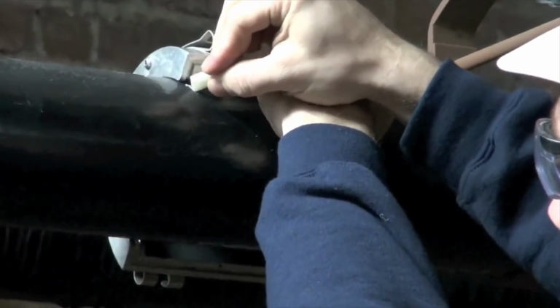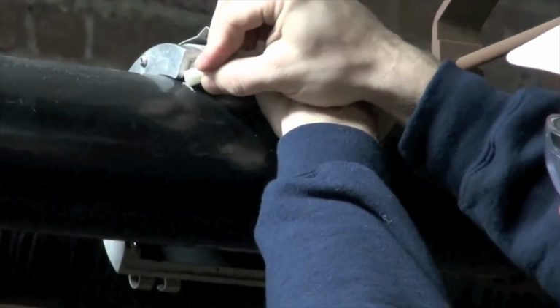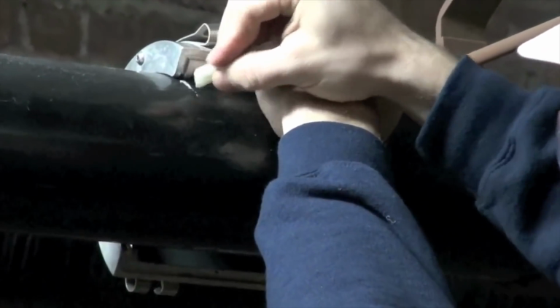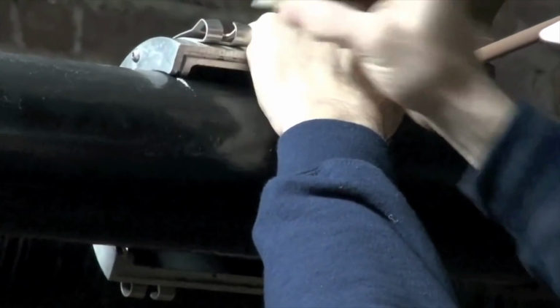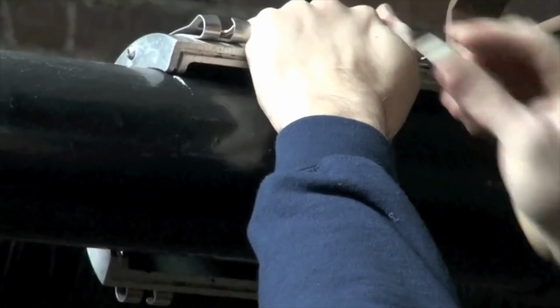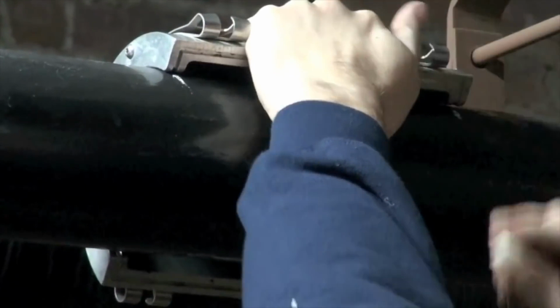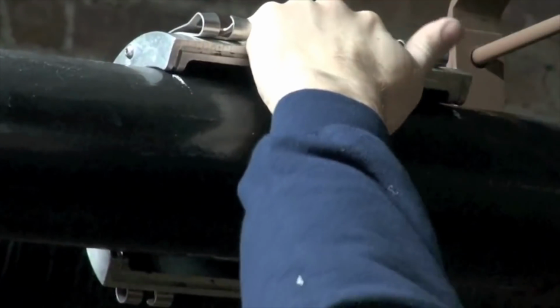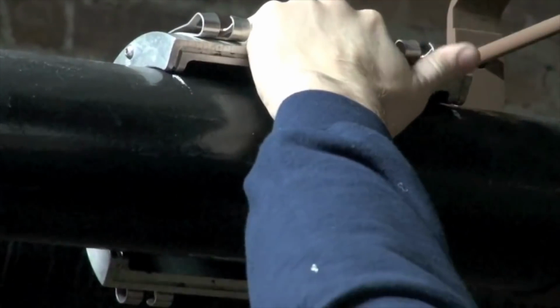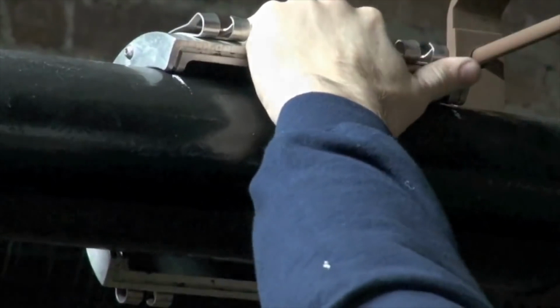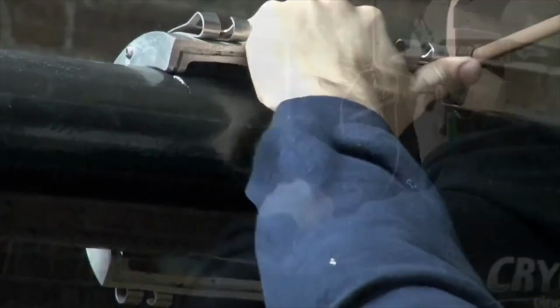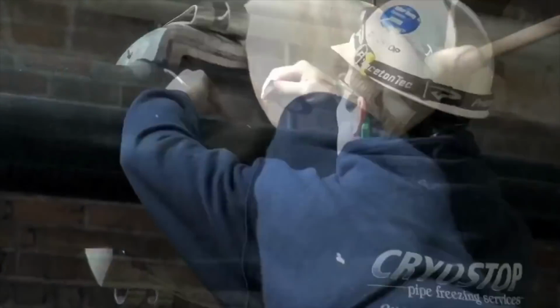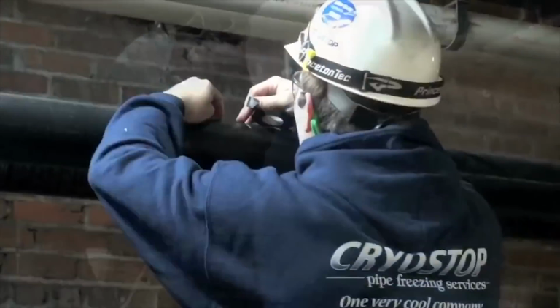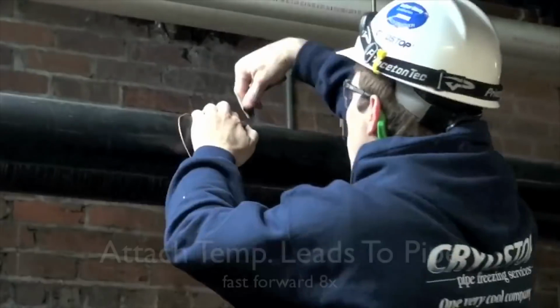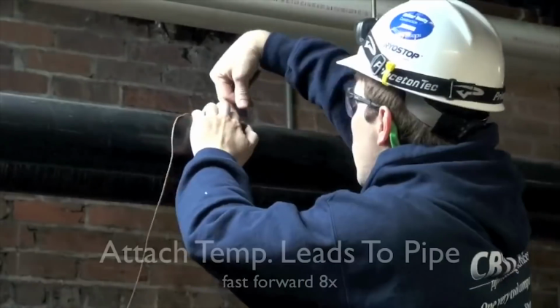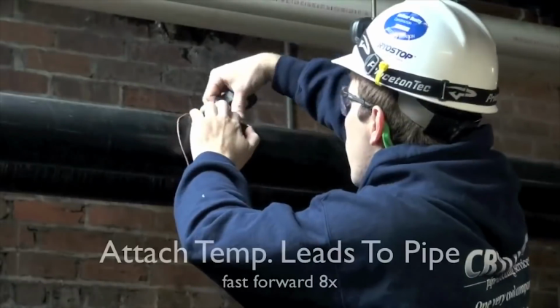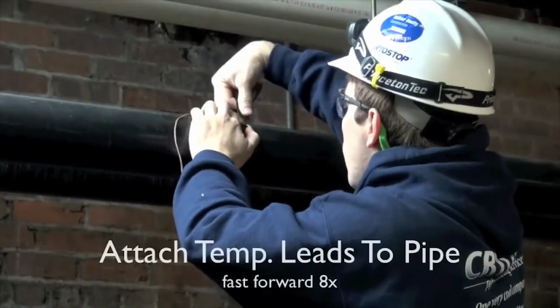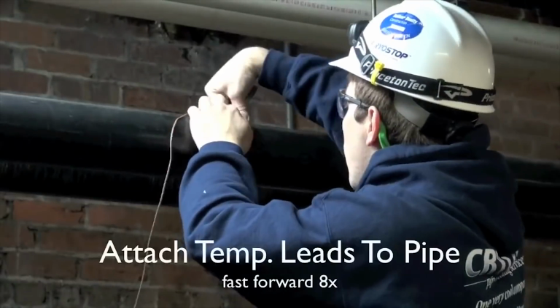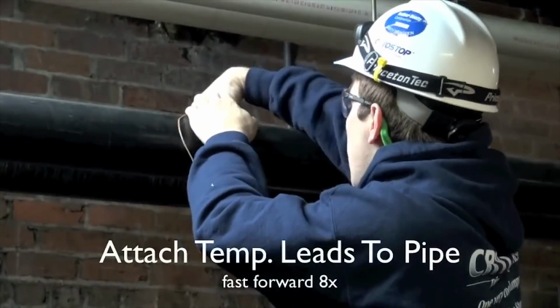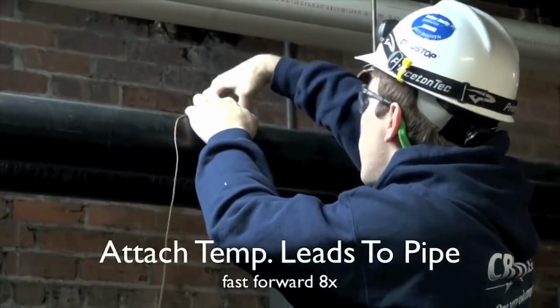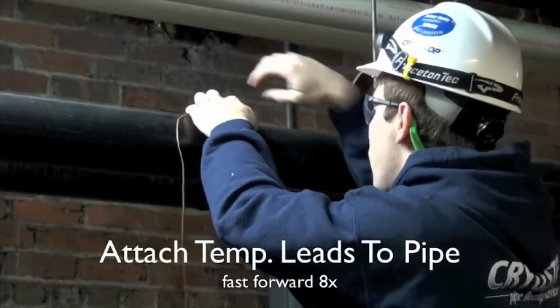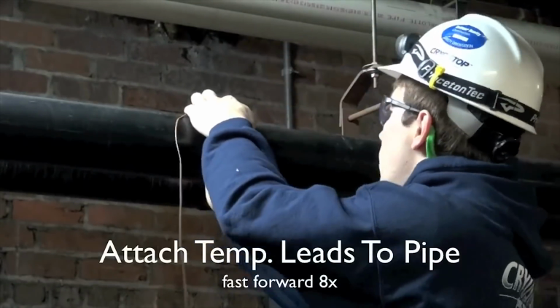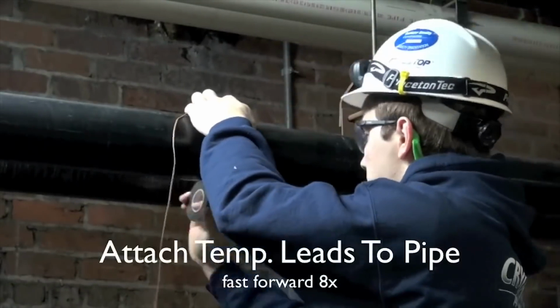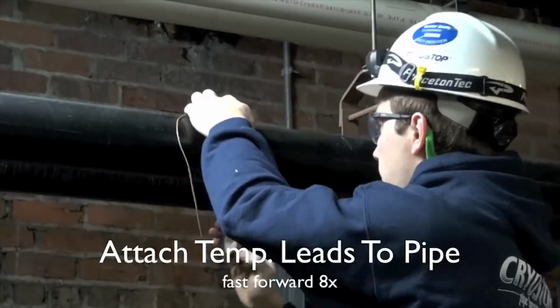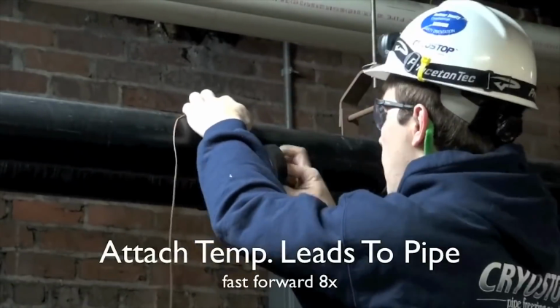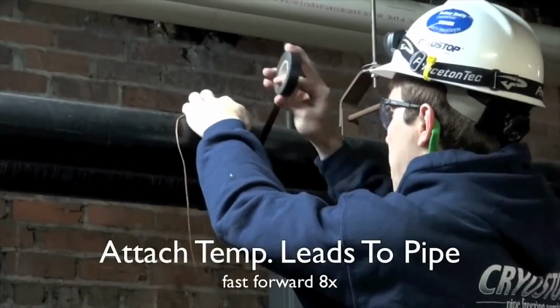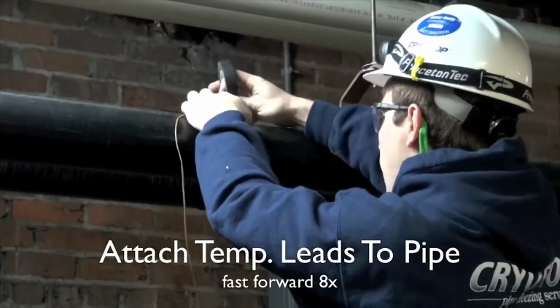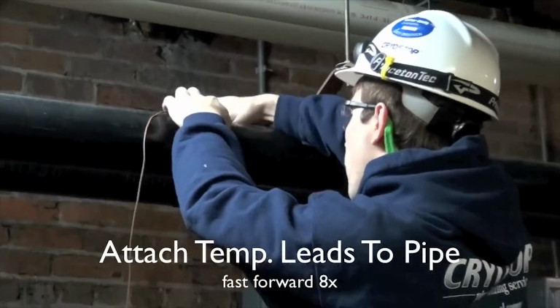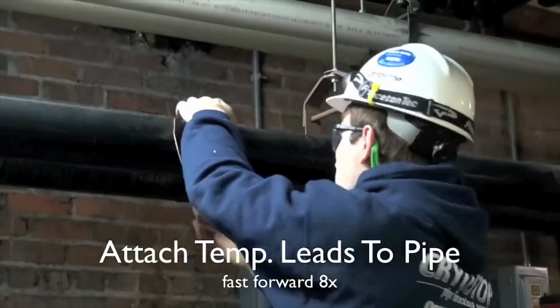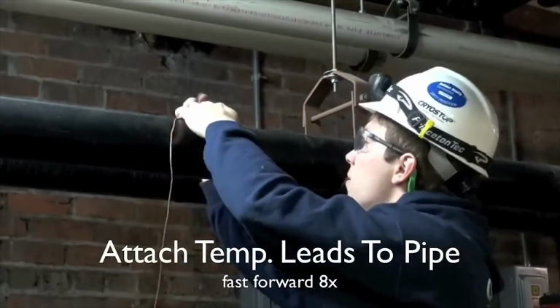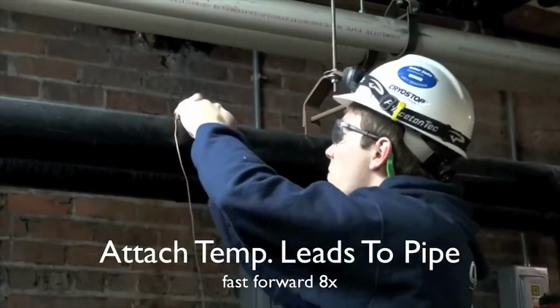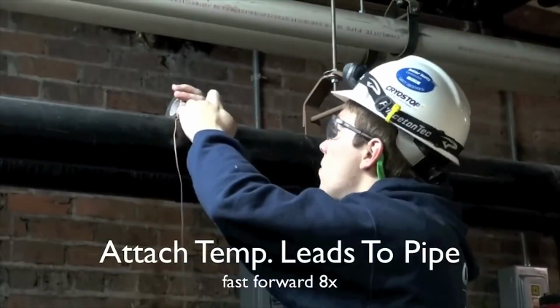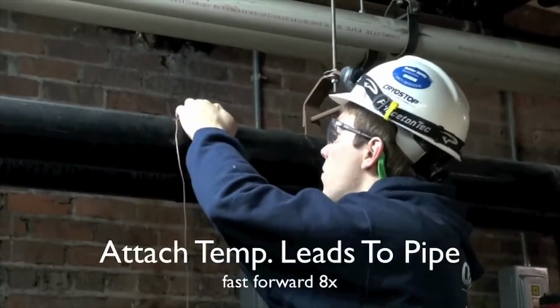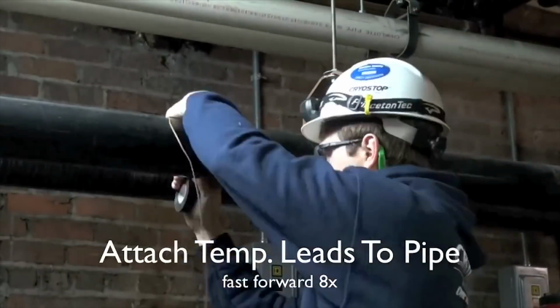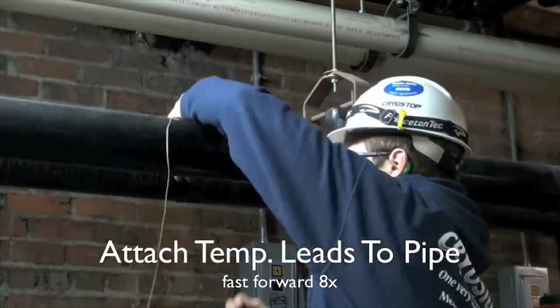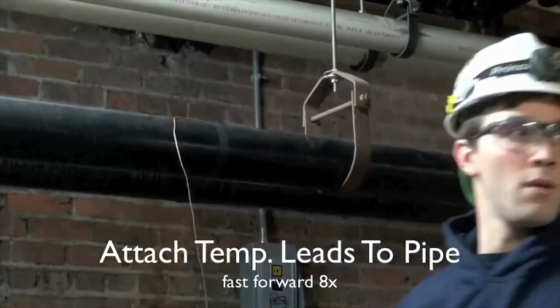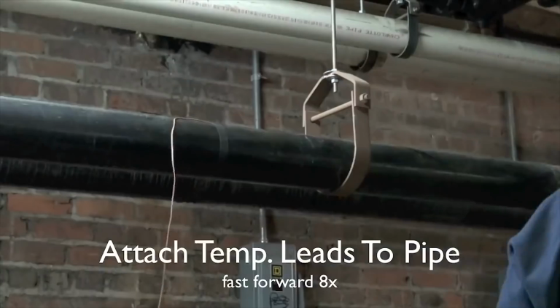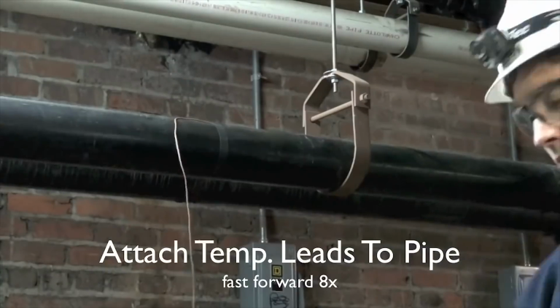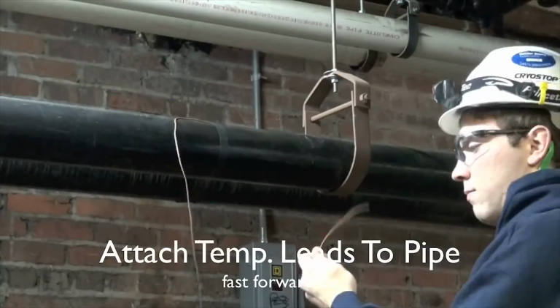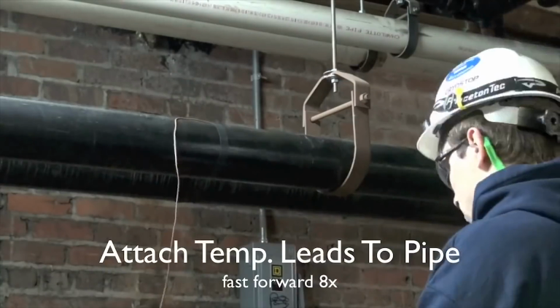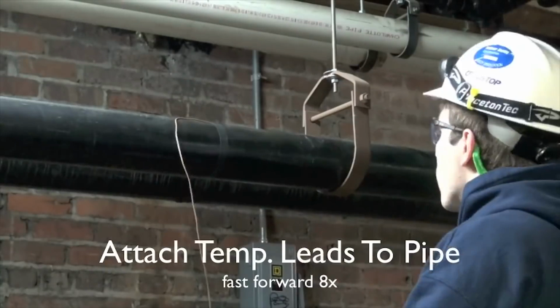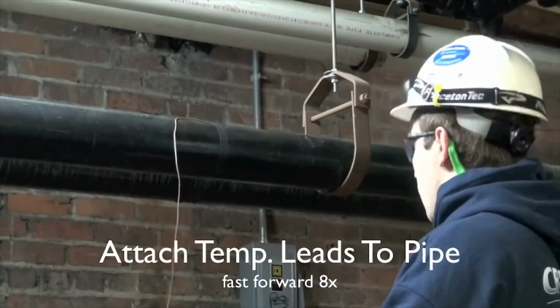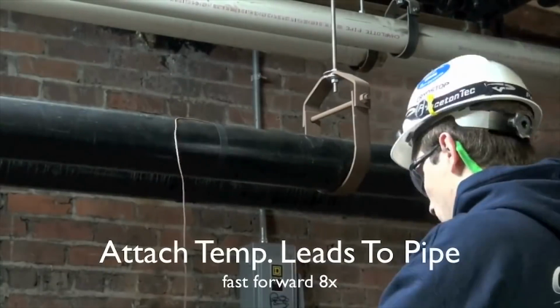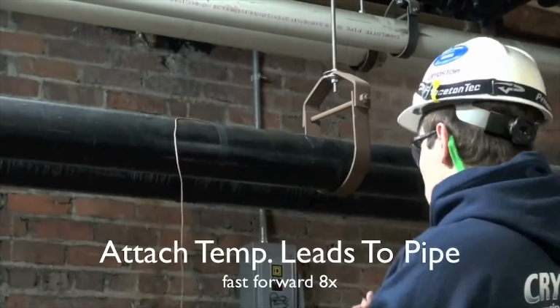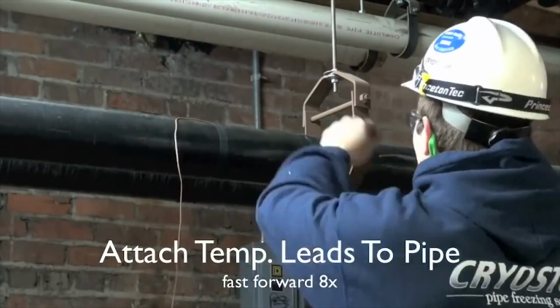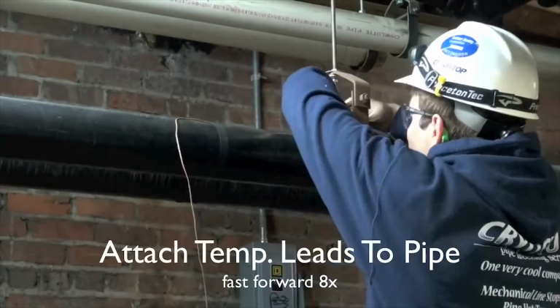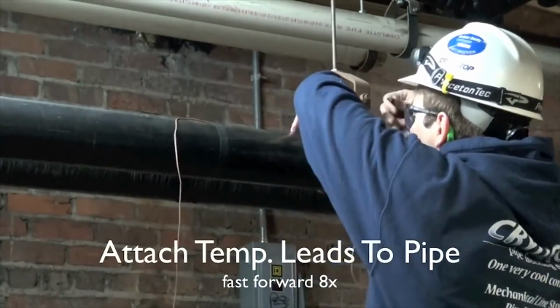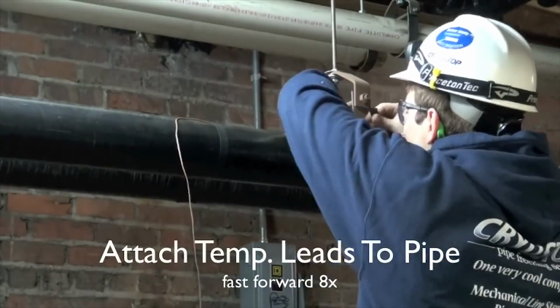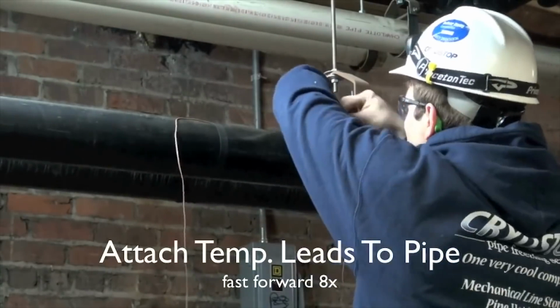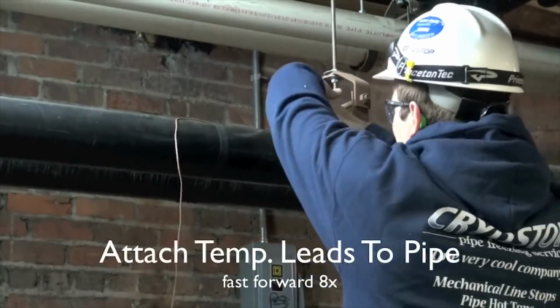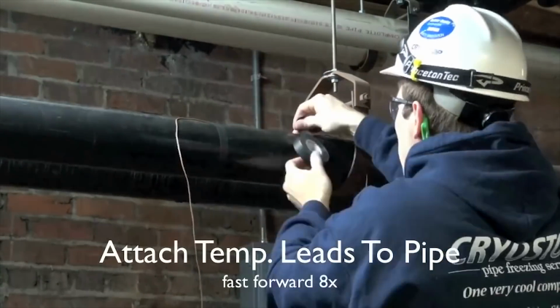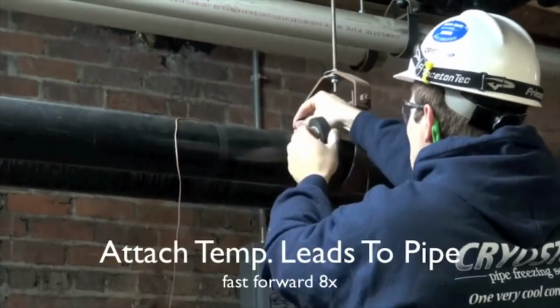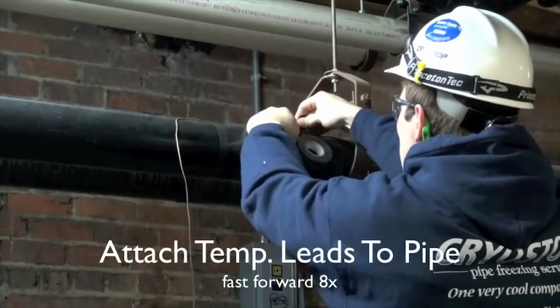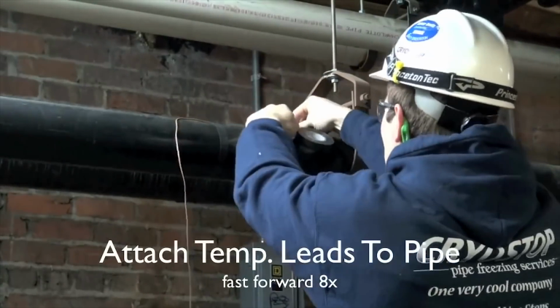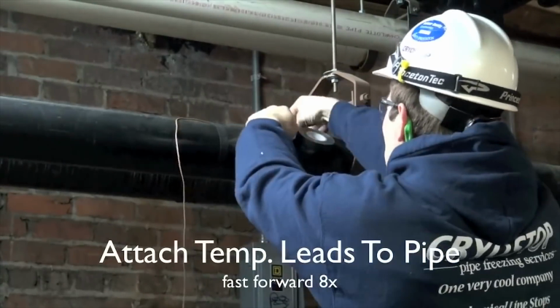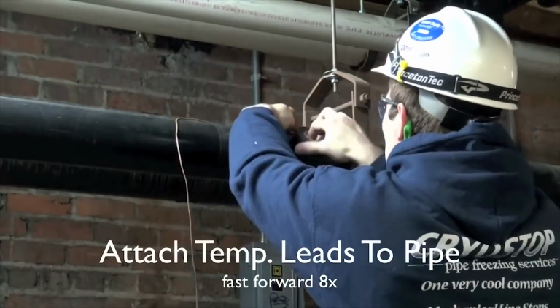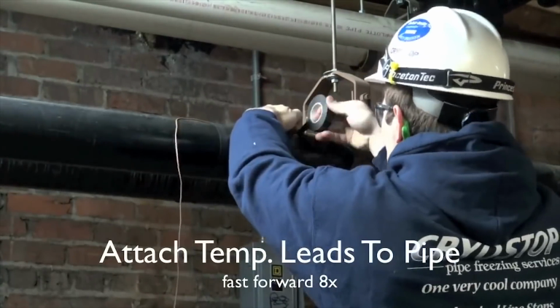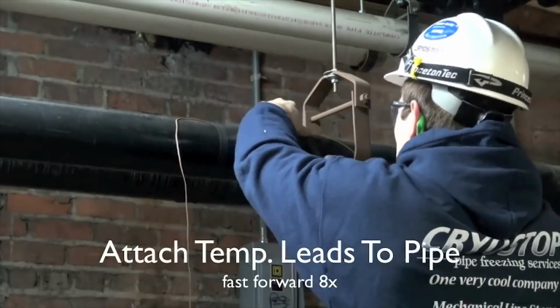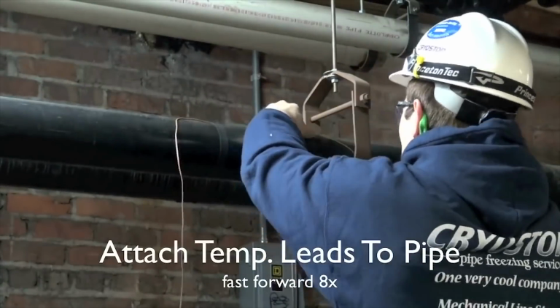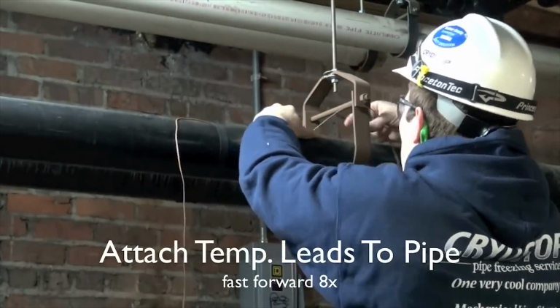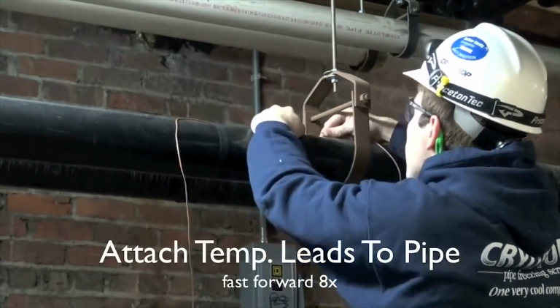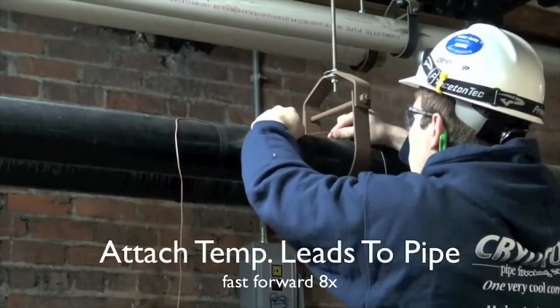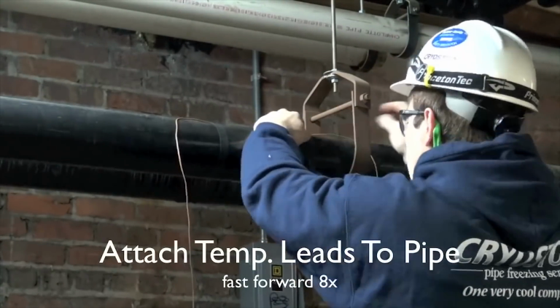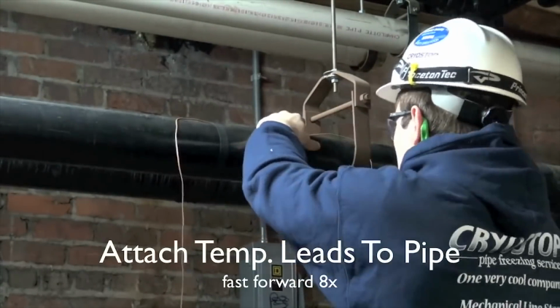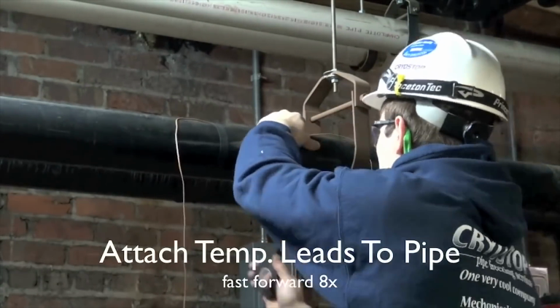Then he'll follow that up by installing the thermal well couplings on either end of the pipe to record the temperatures.